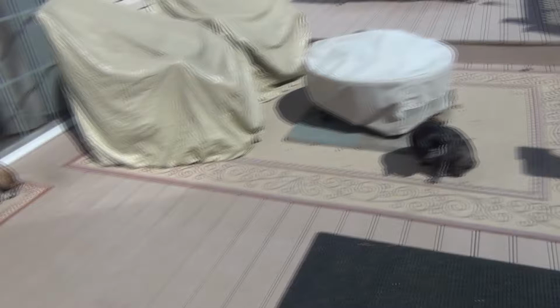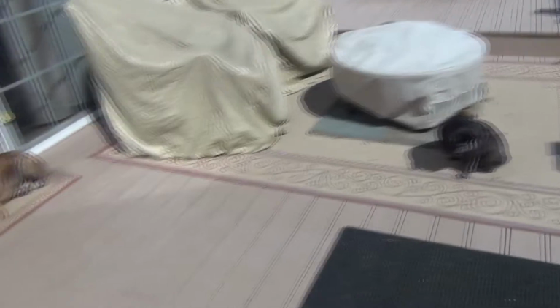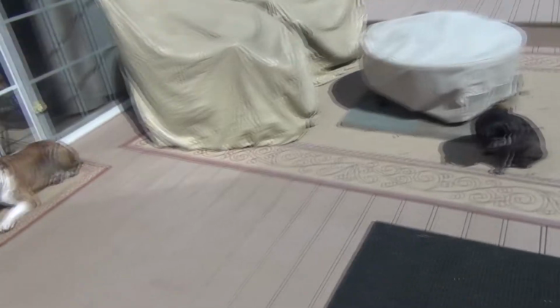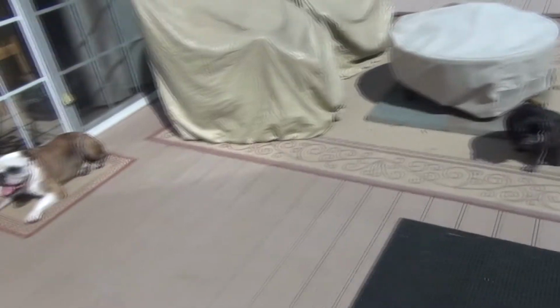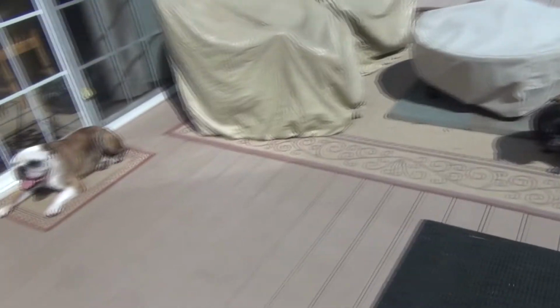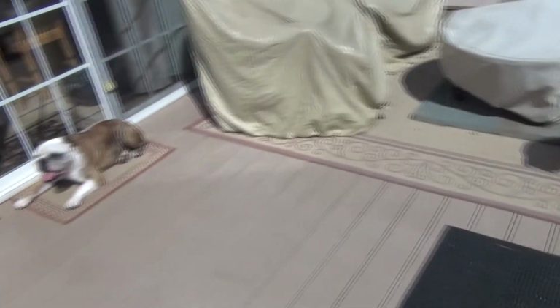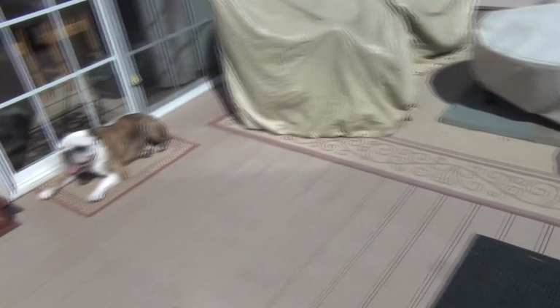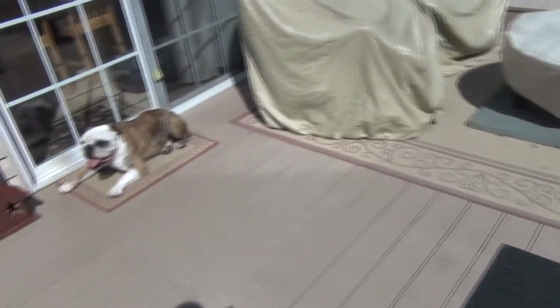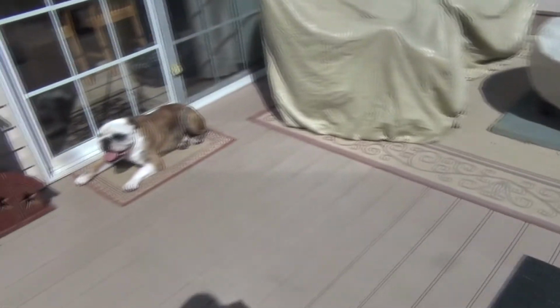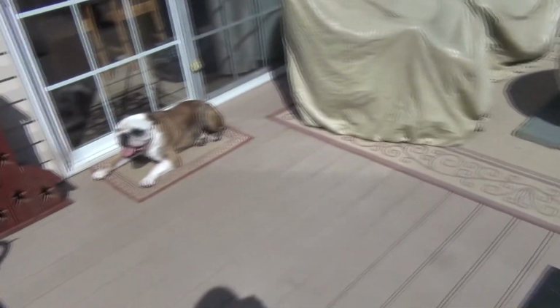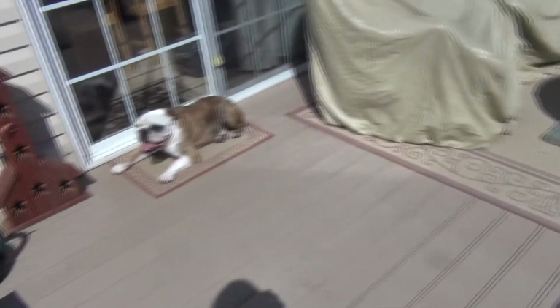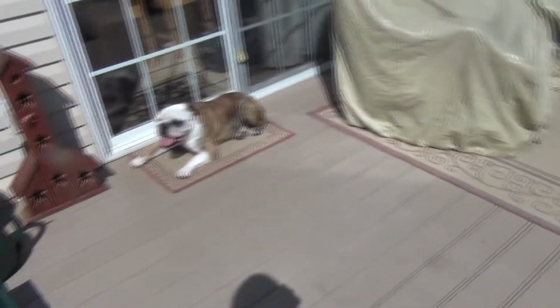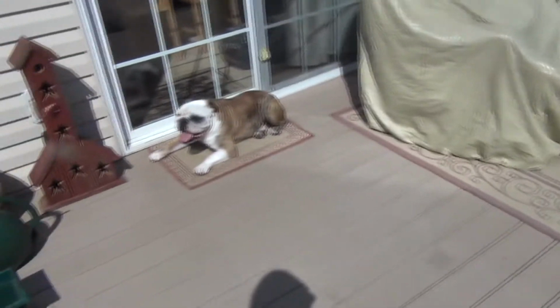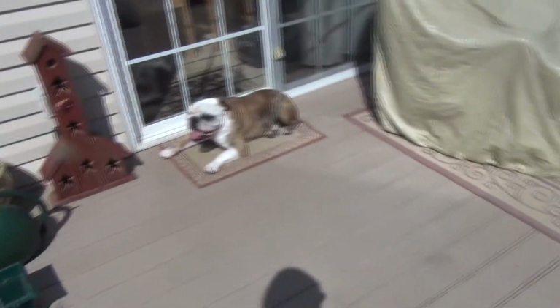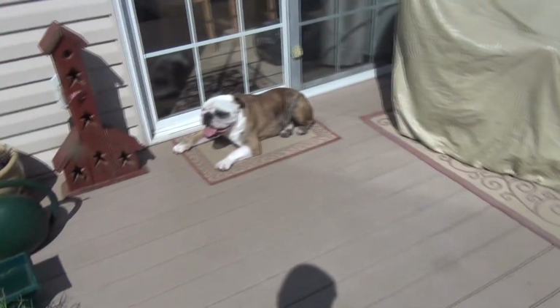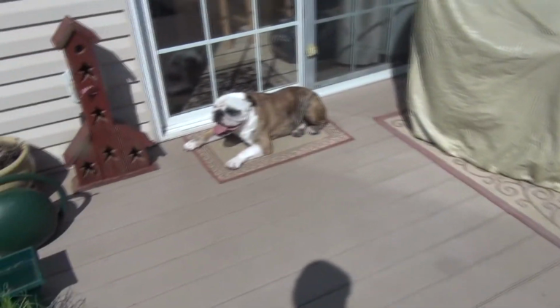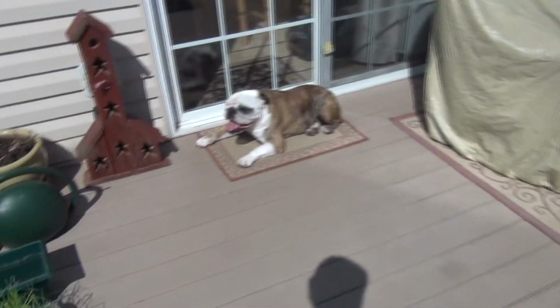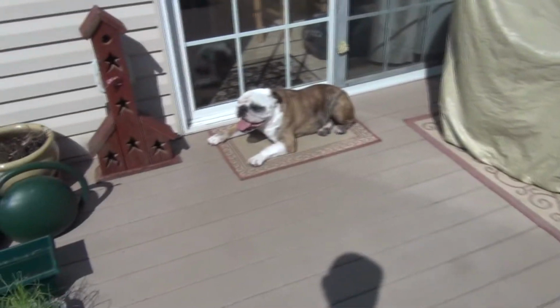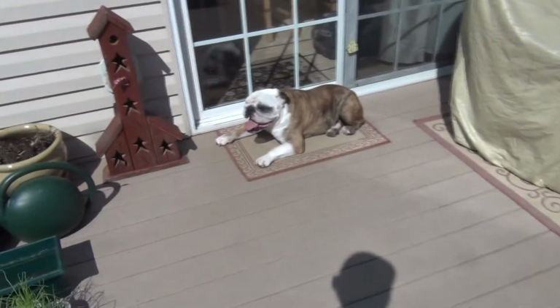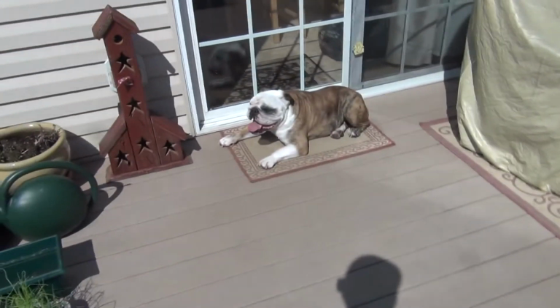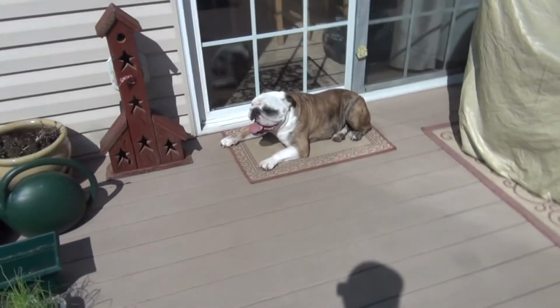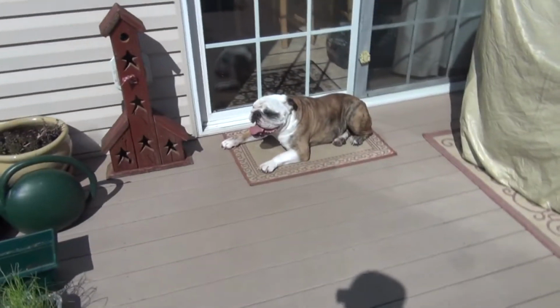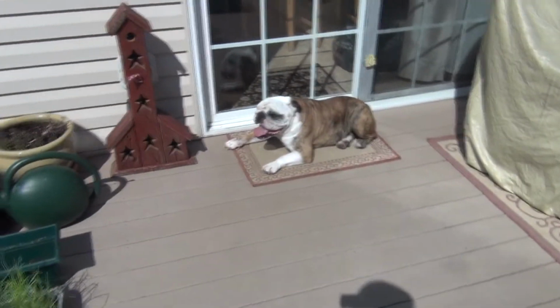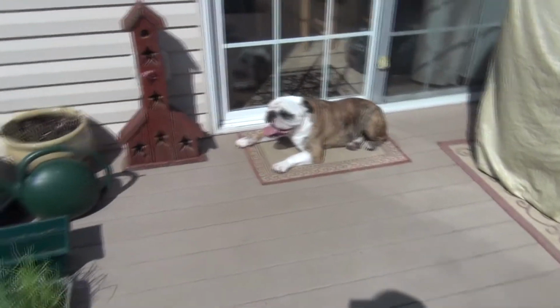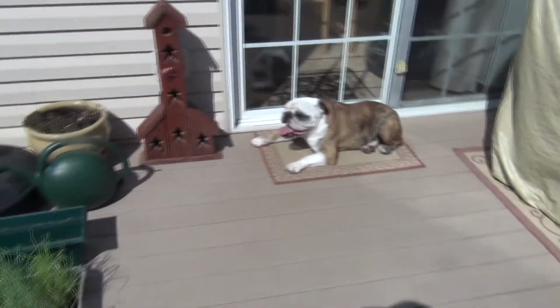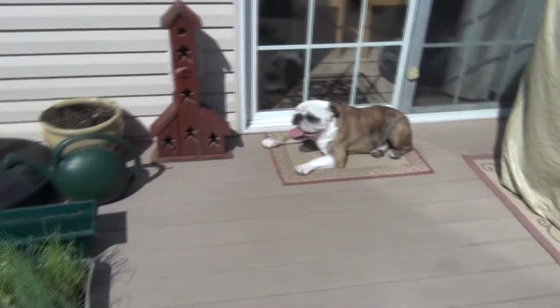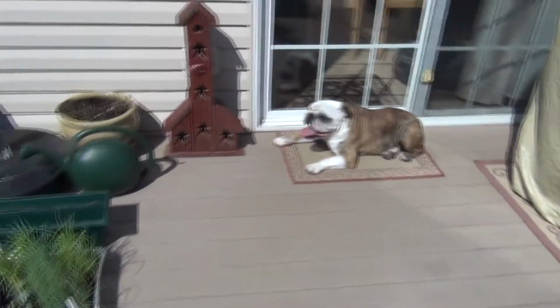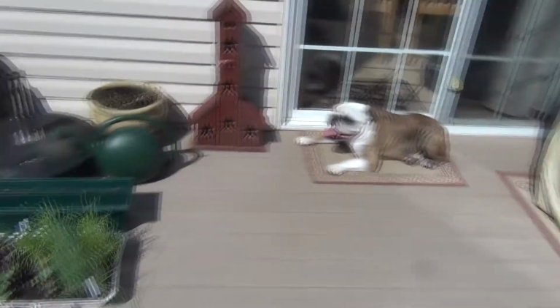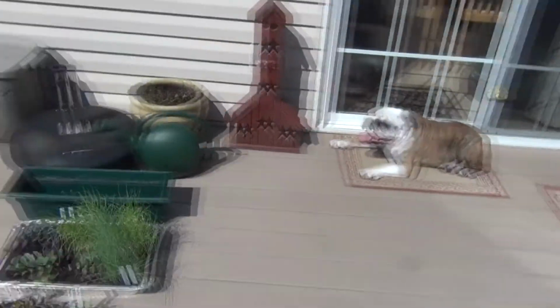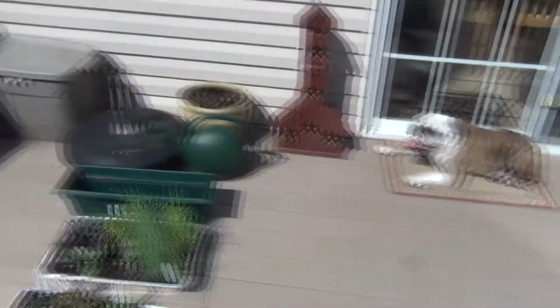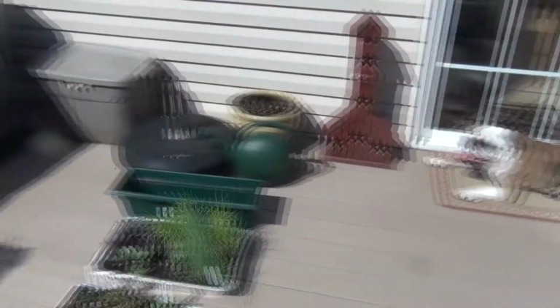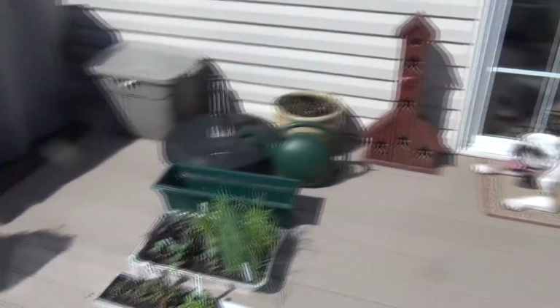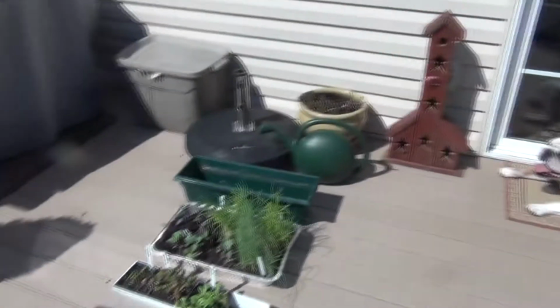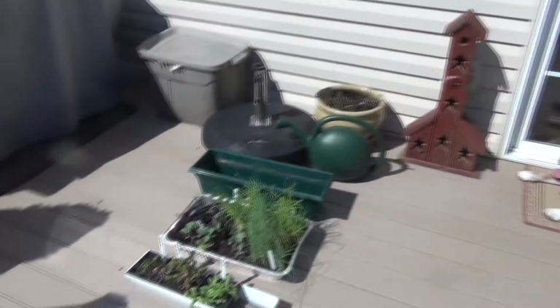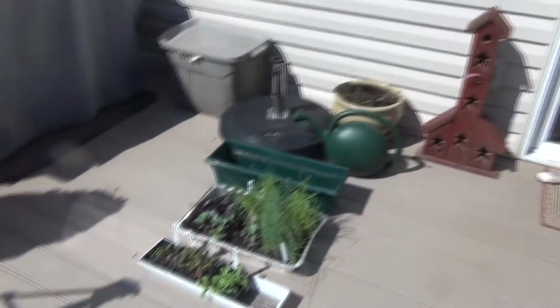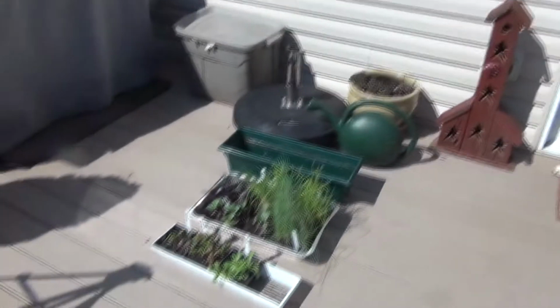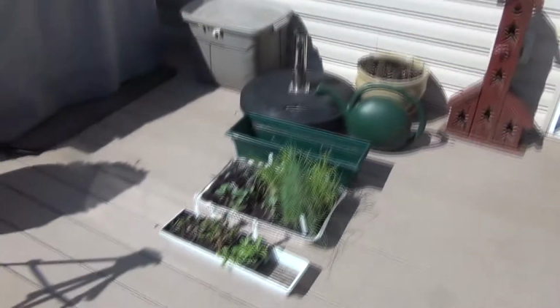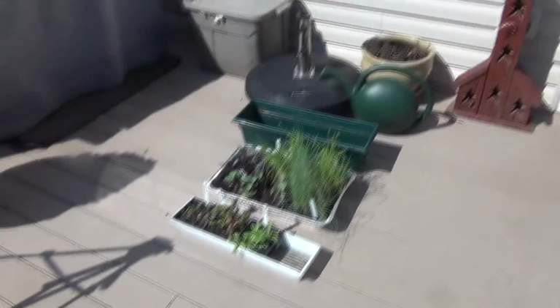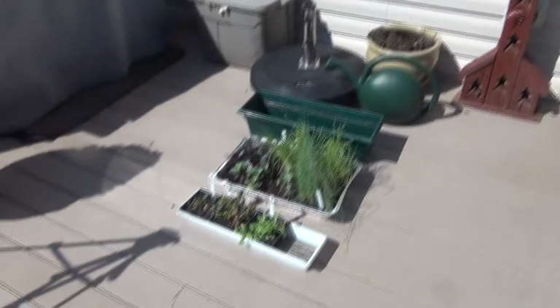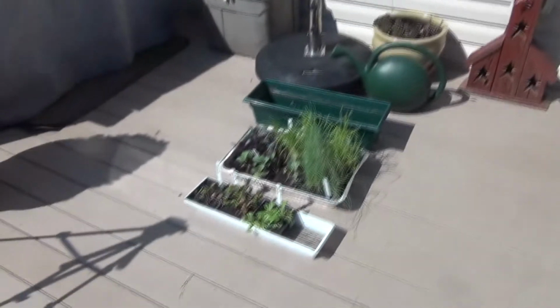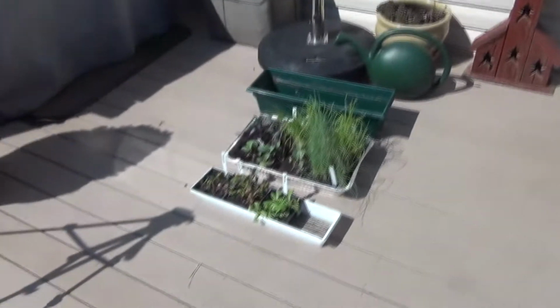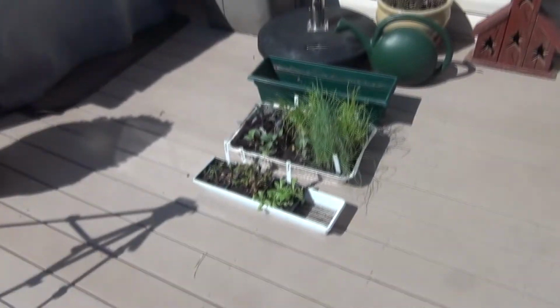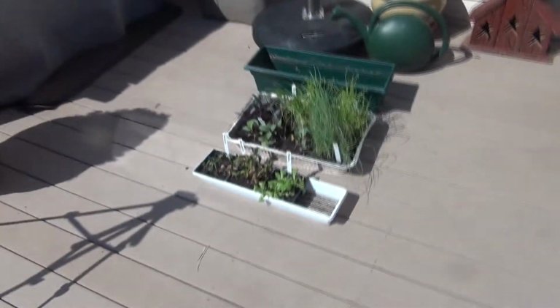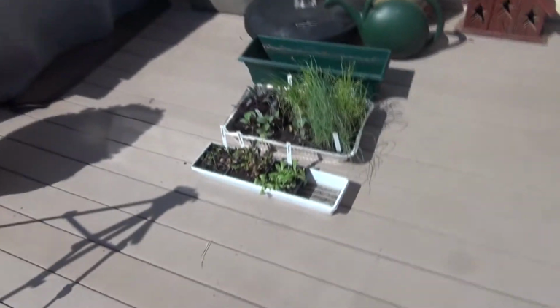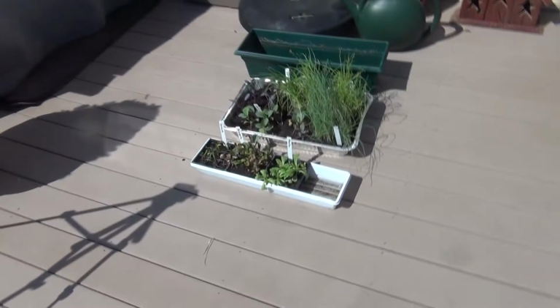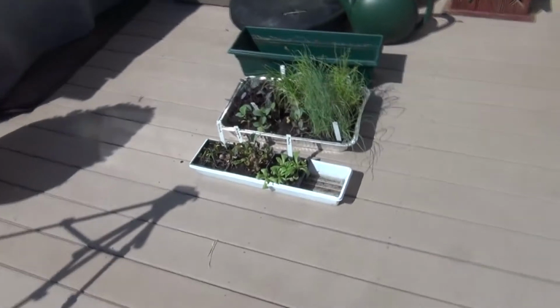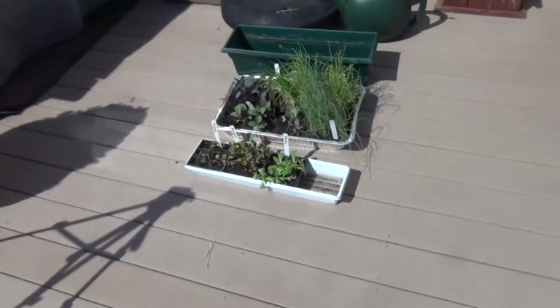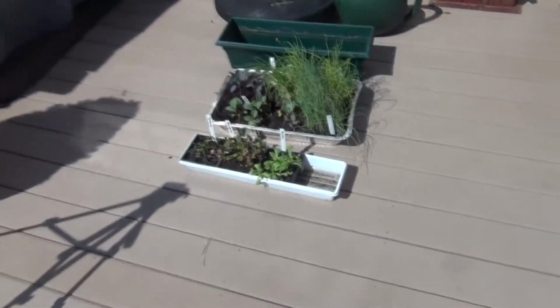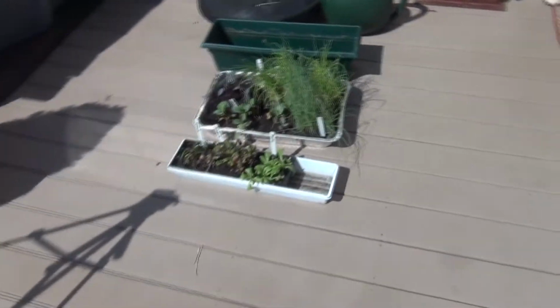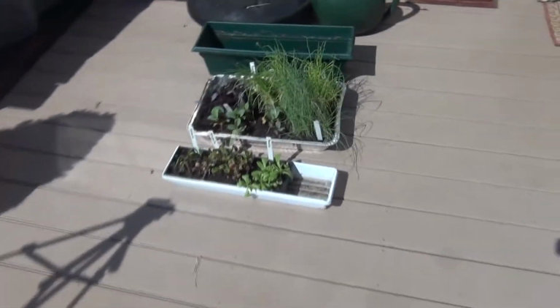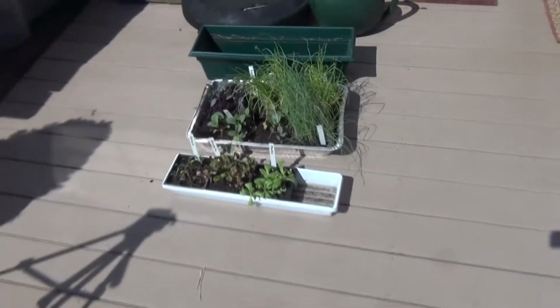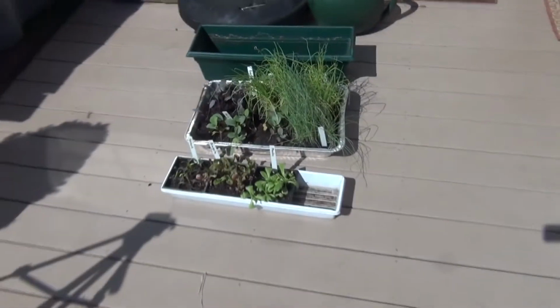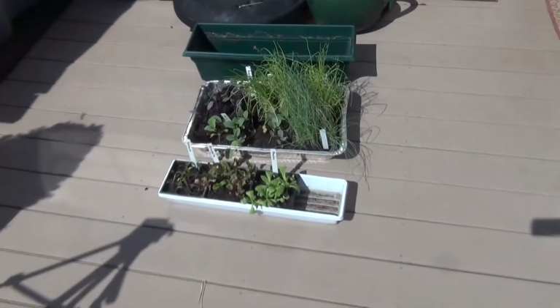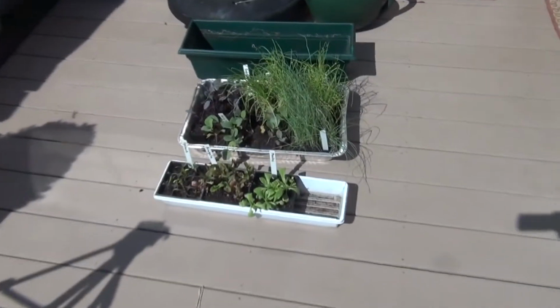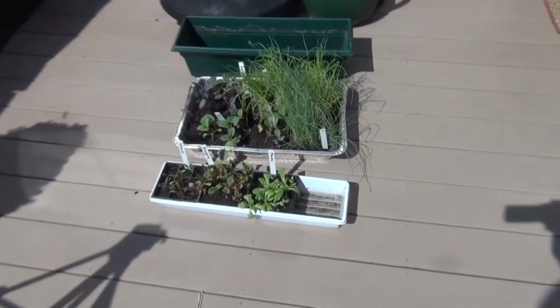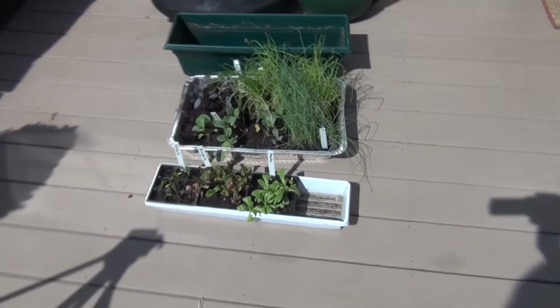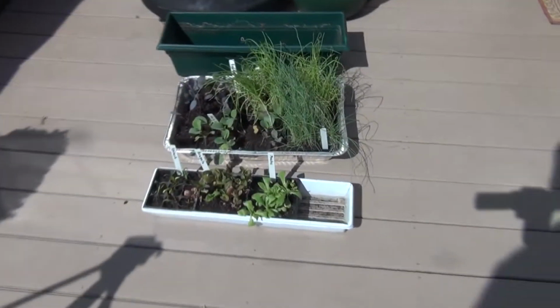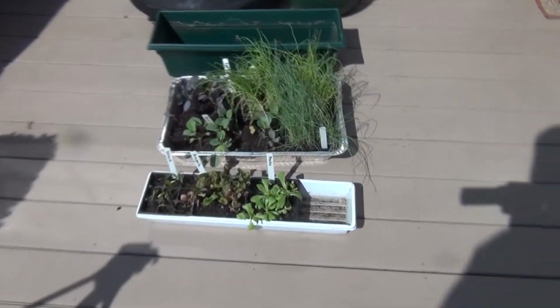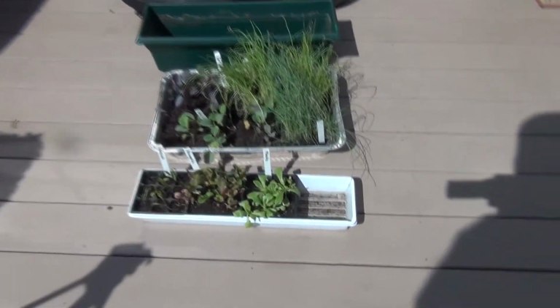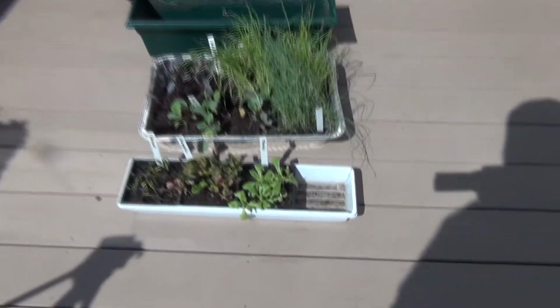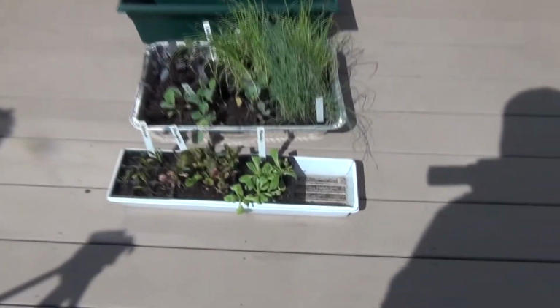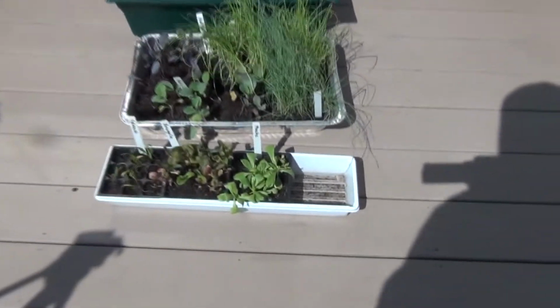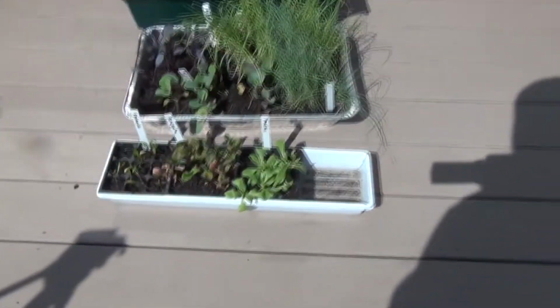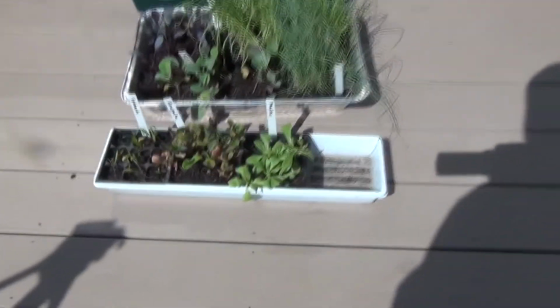It's a great day out here. Dogs are loving the sun. I got my plants here. Today I'm going to get into the garden.